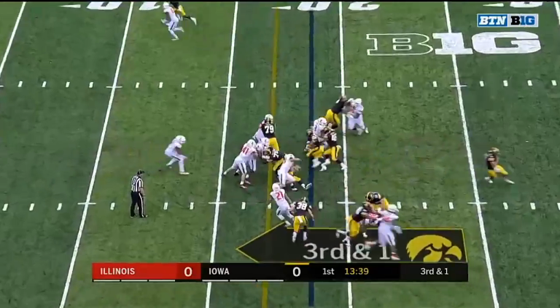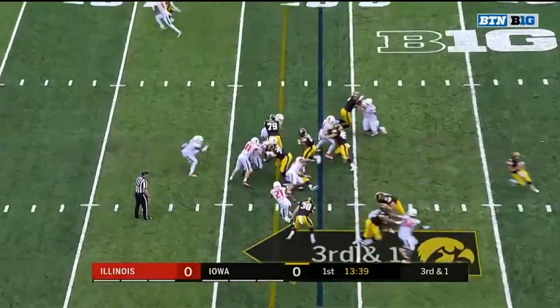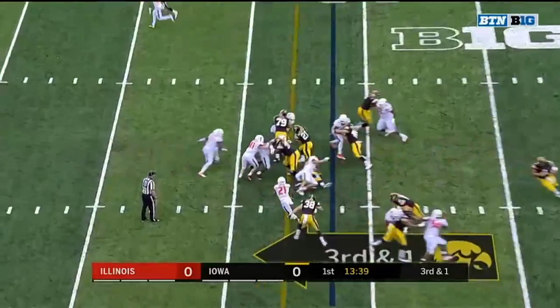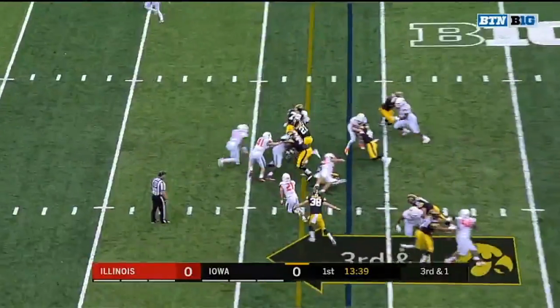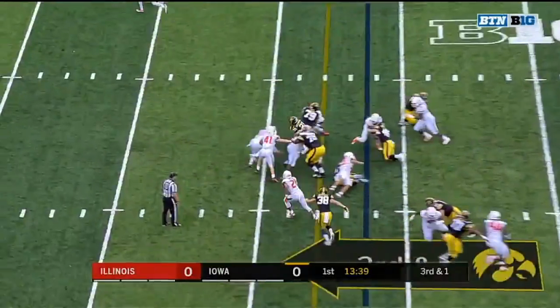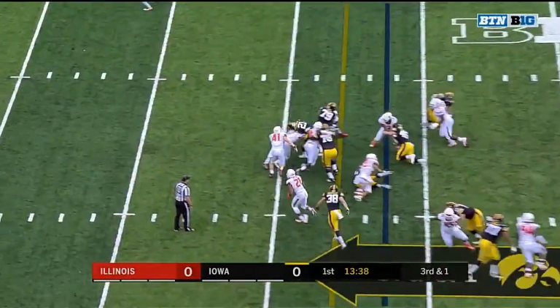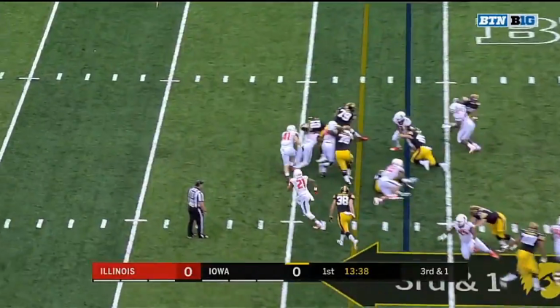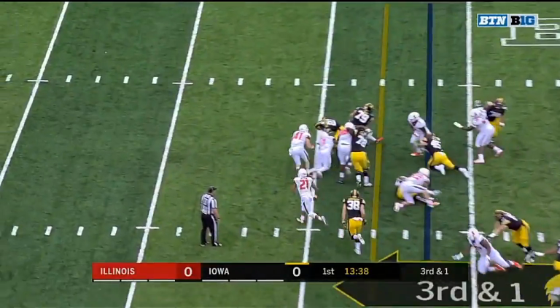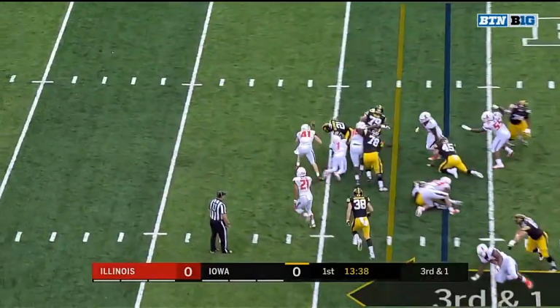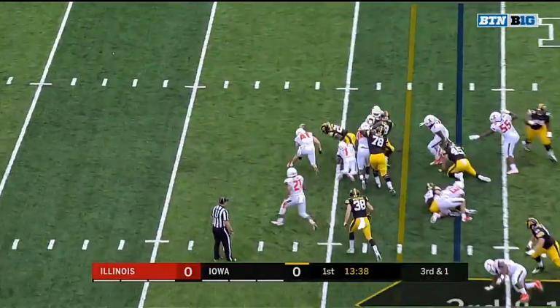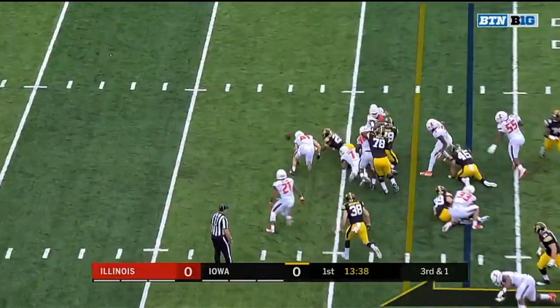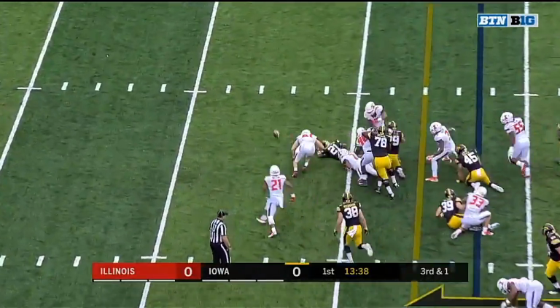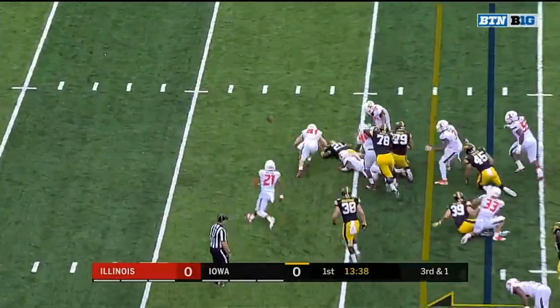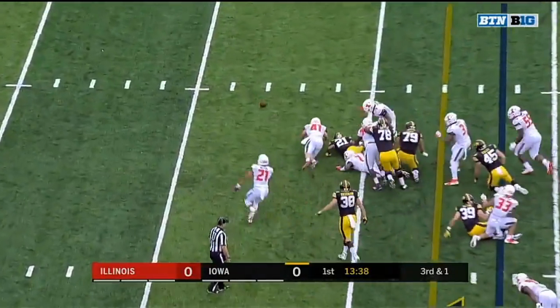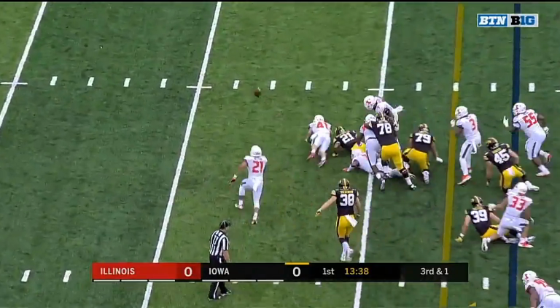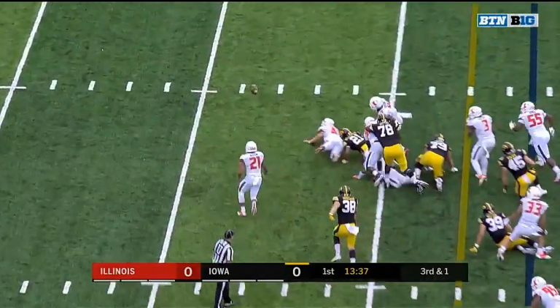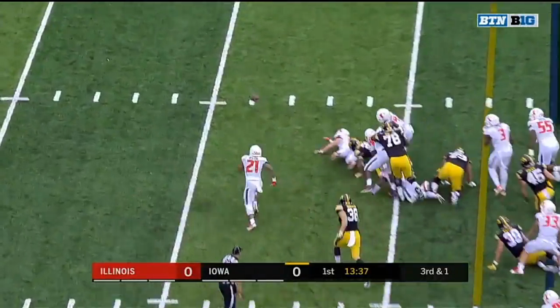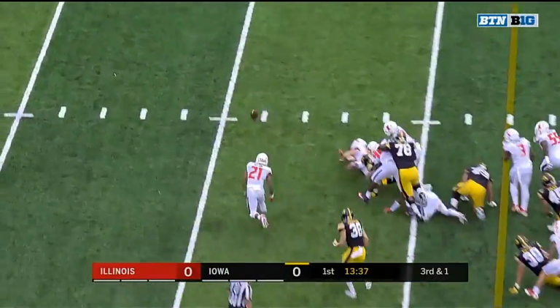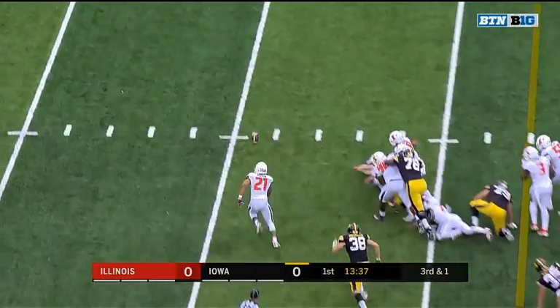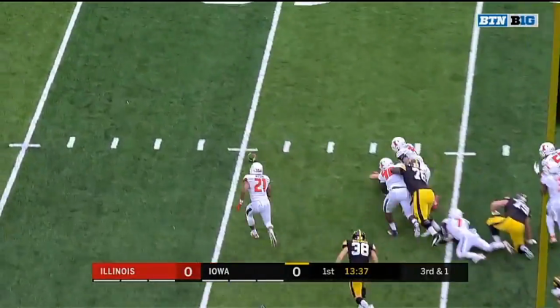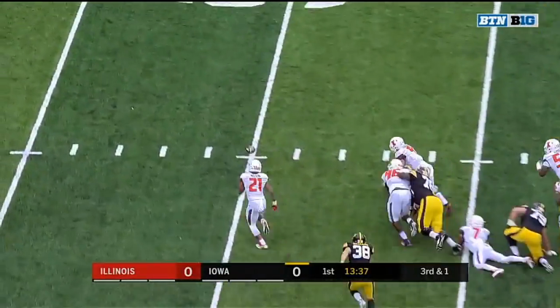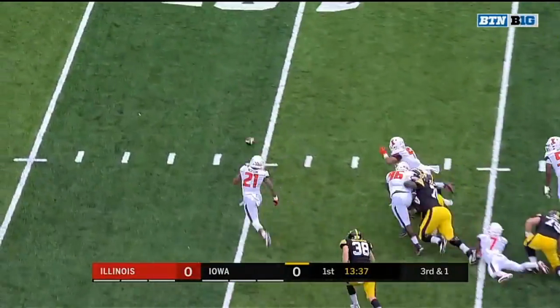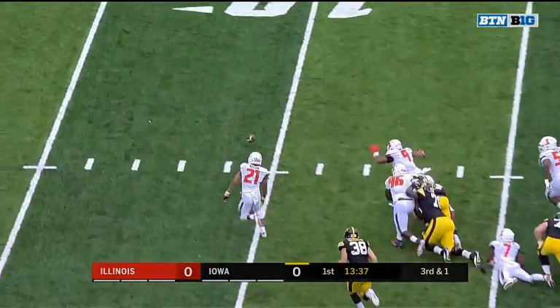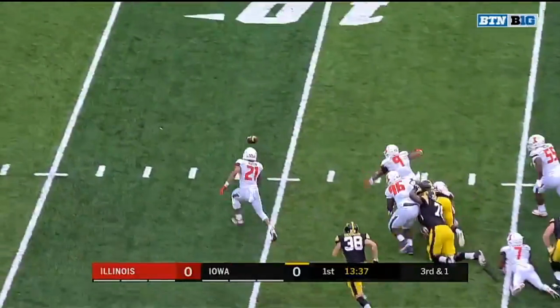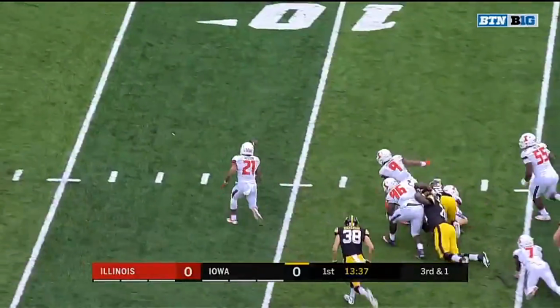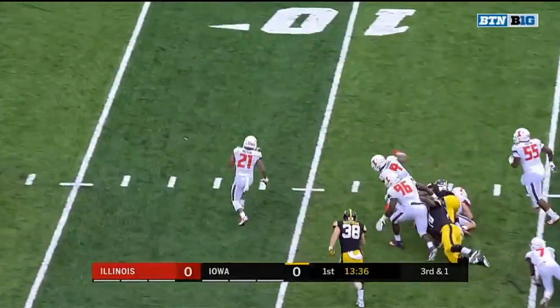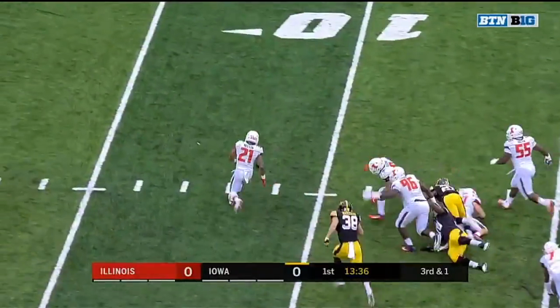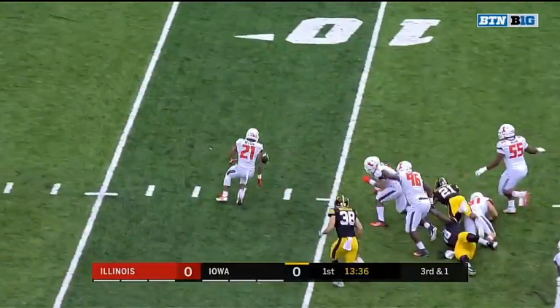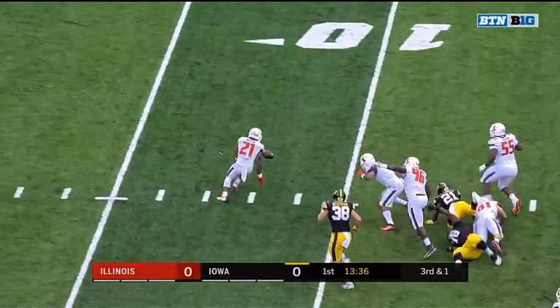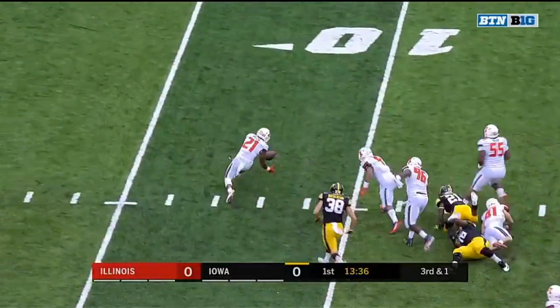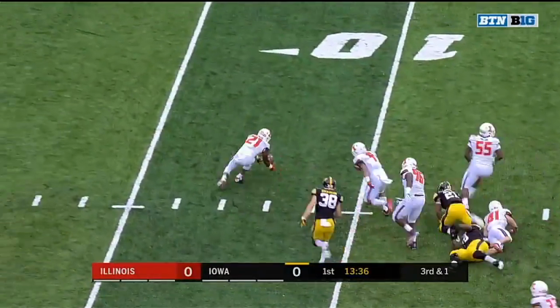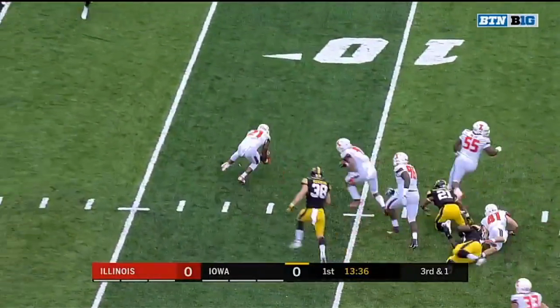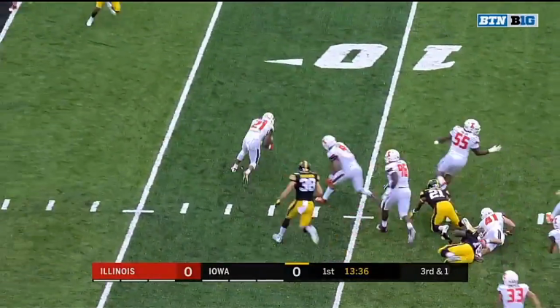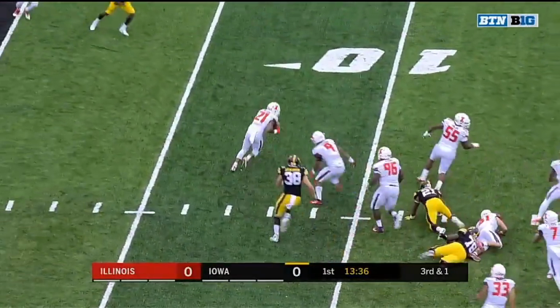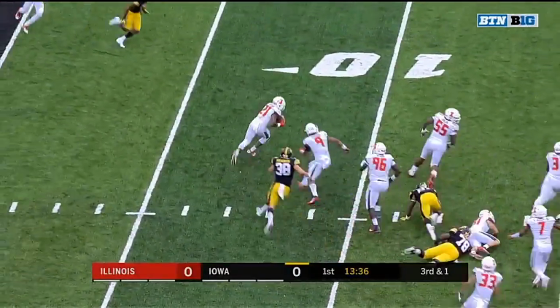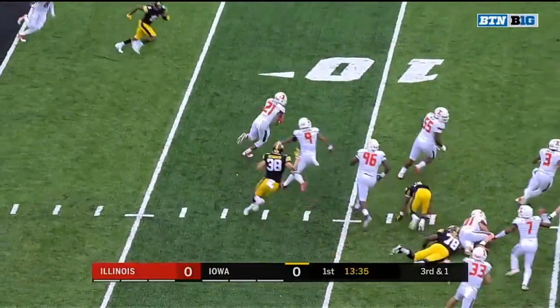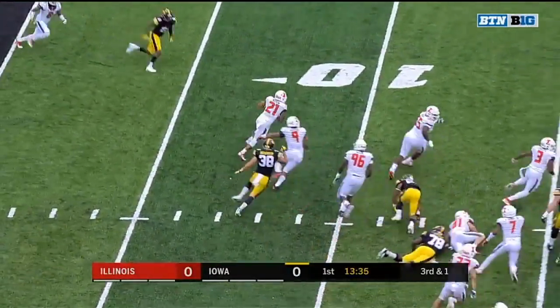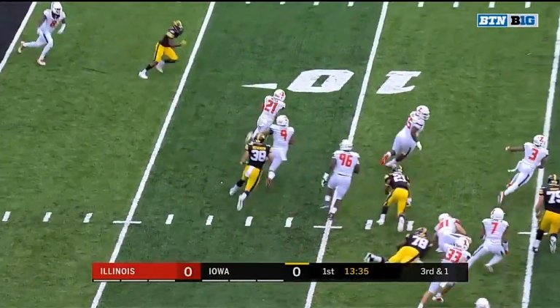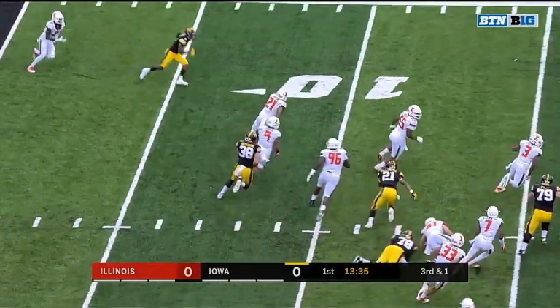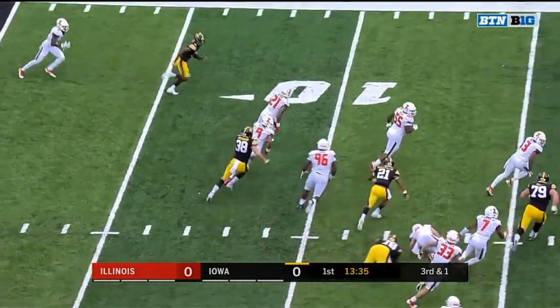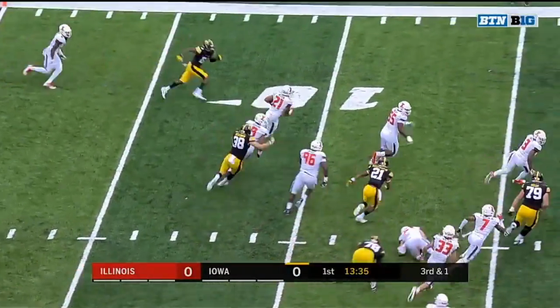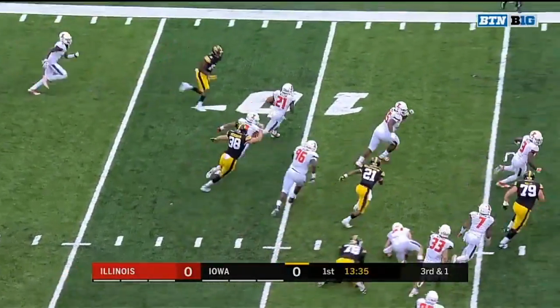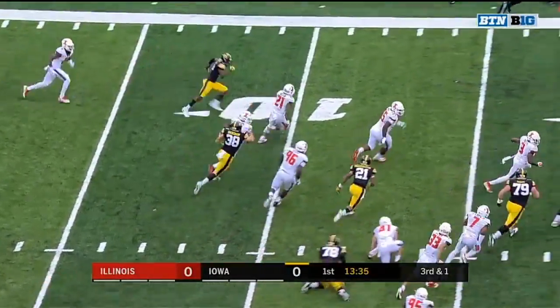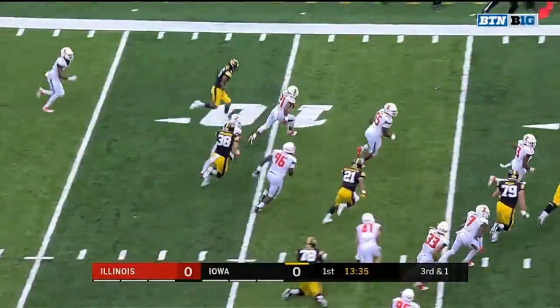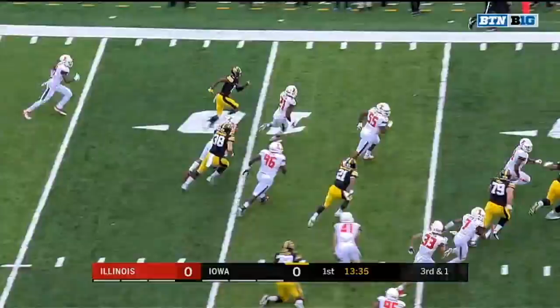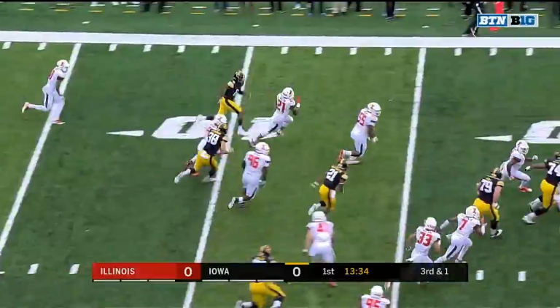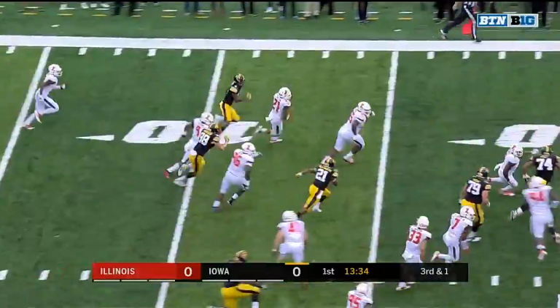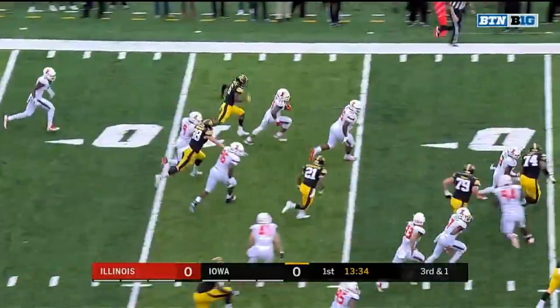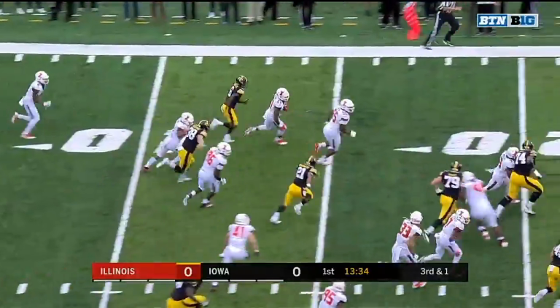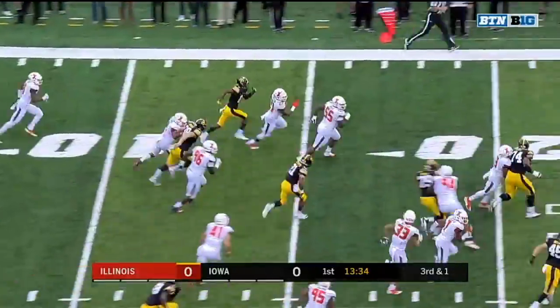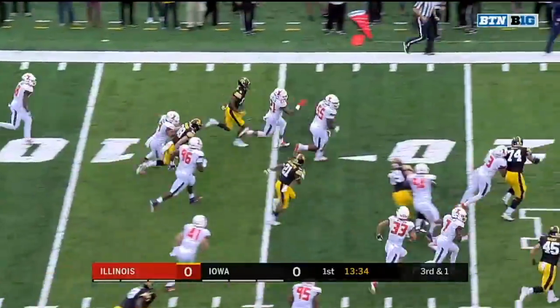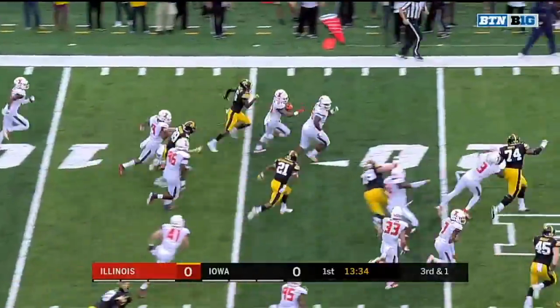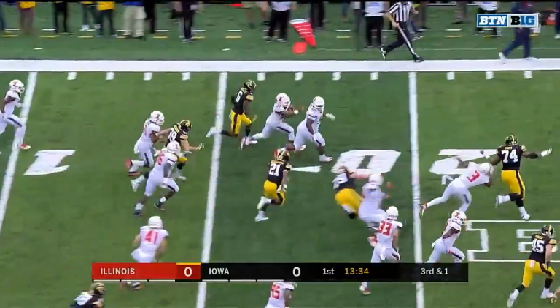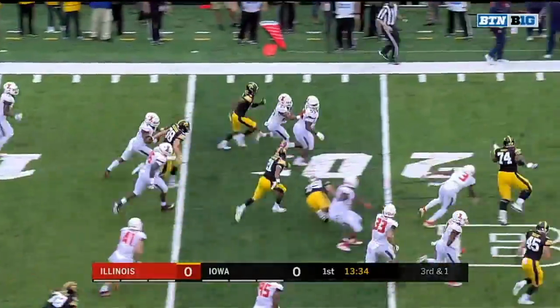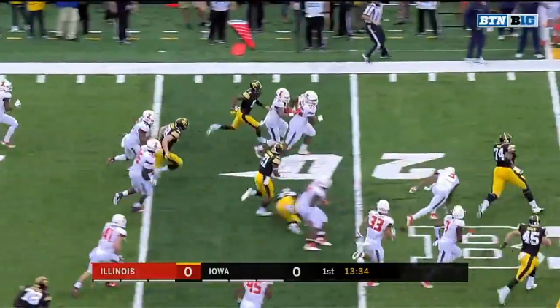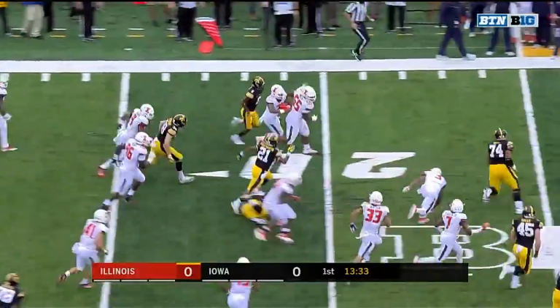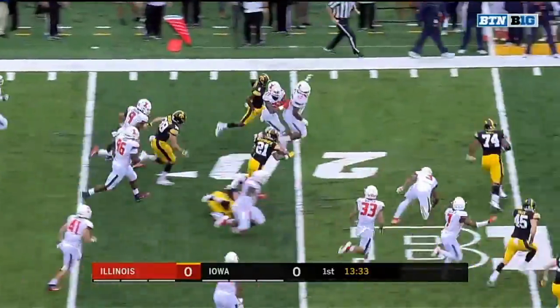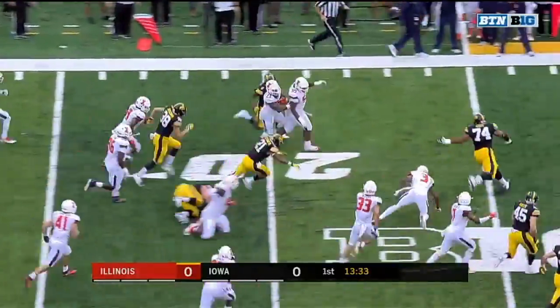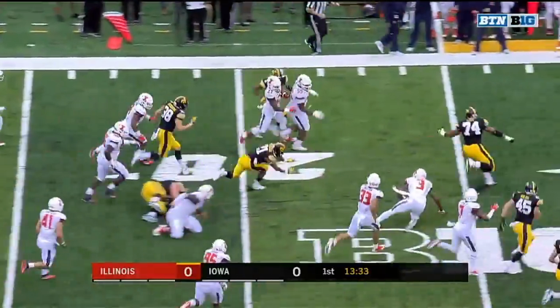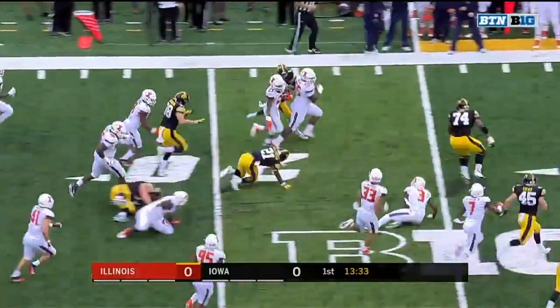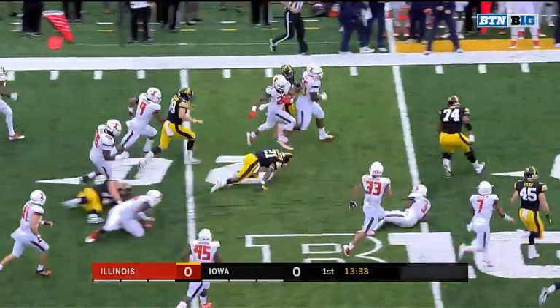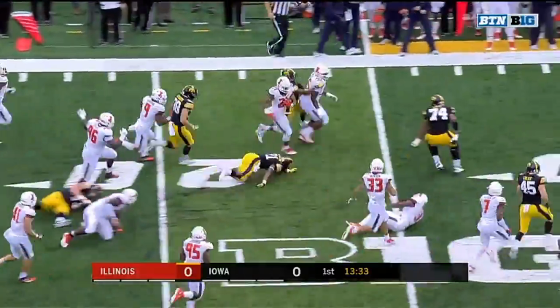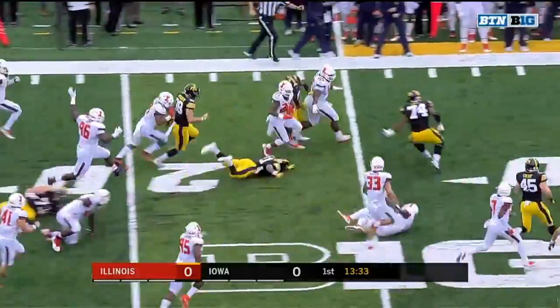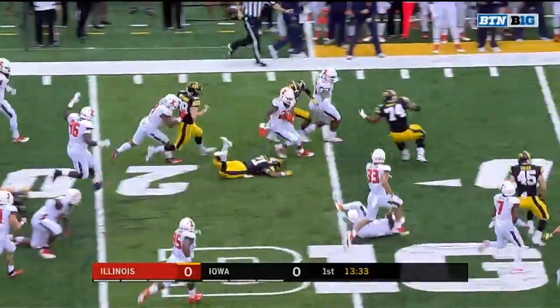And a big hole. Oh, he lost the football. Kelly Martin fumbled it, and it's picked up by Patrick Nelson.